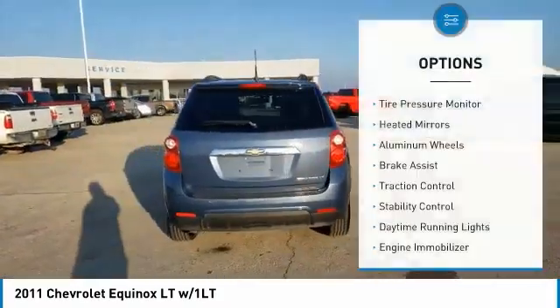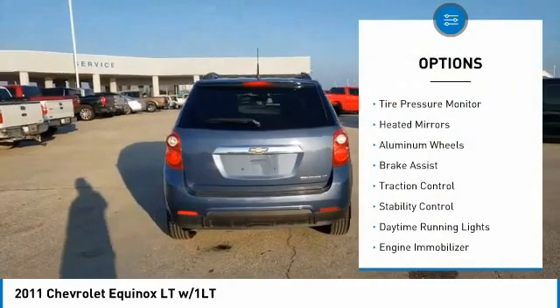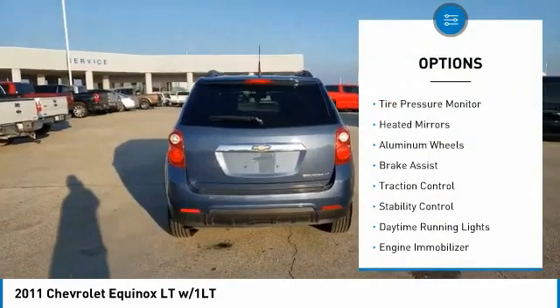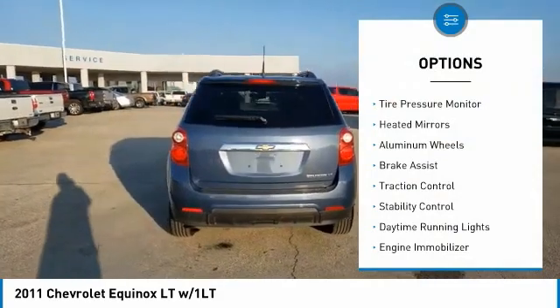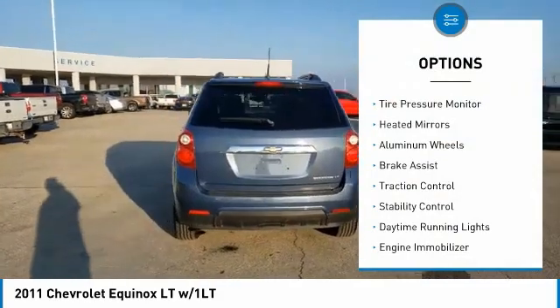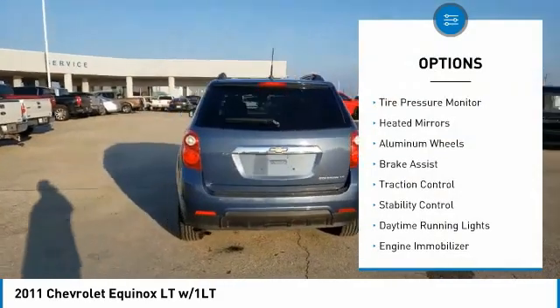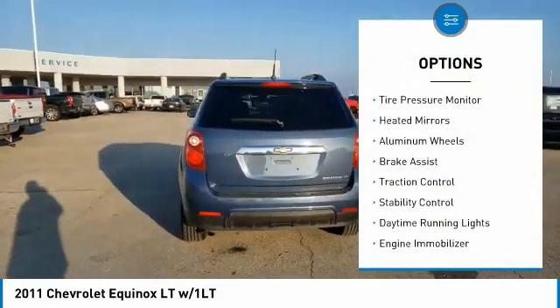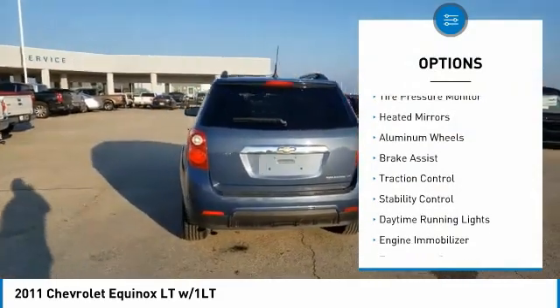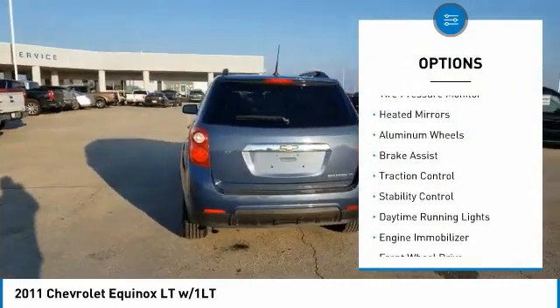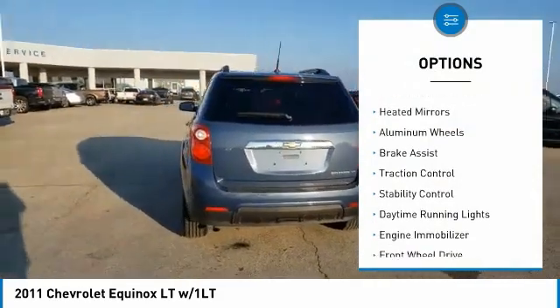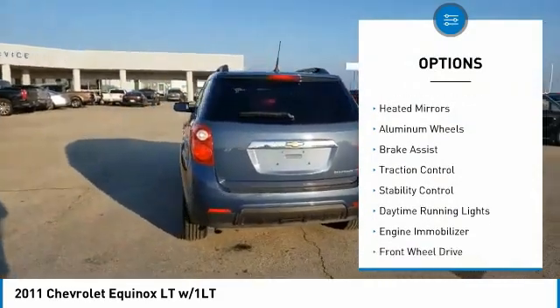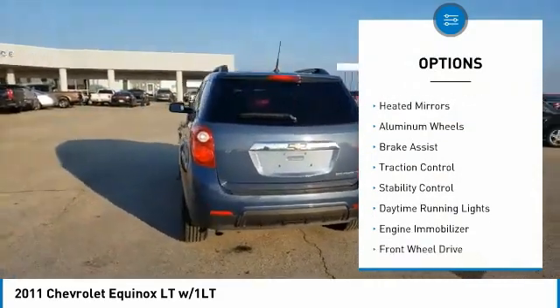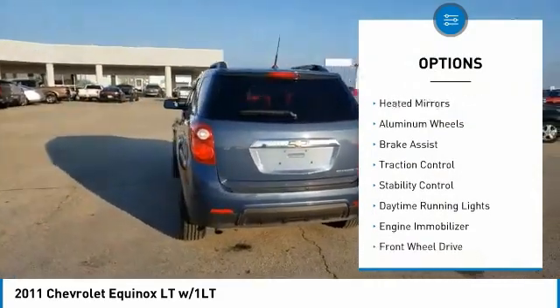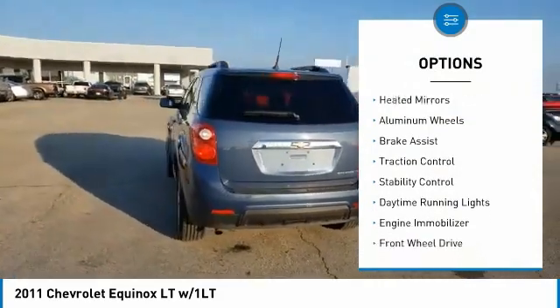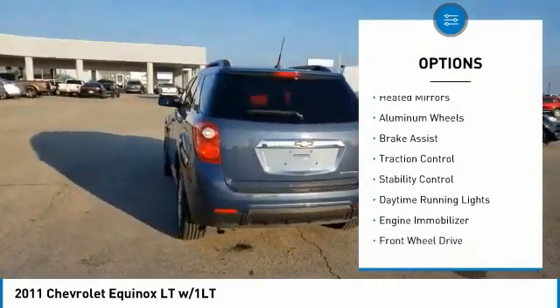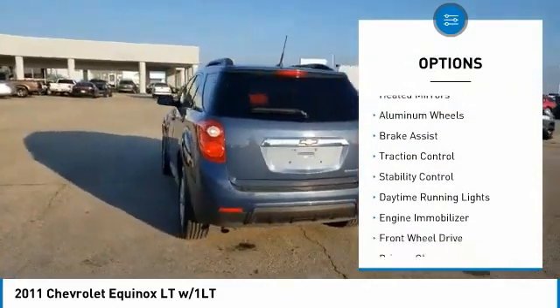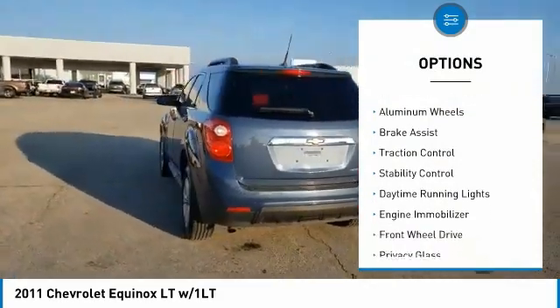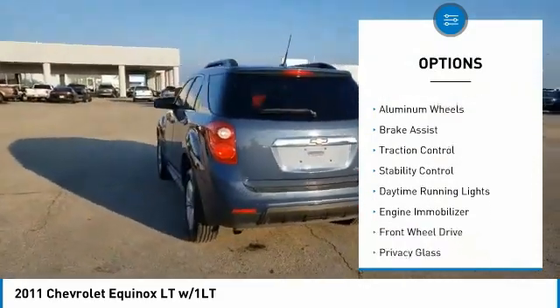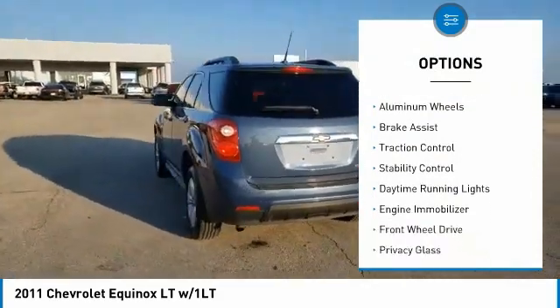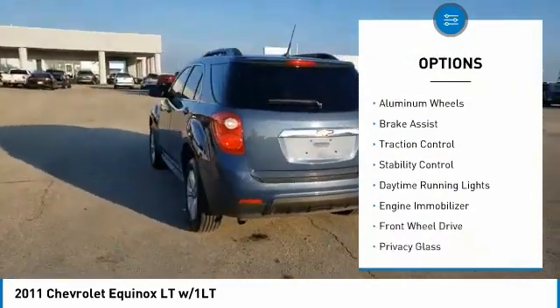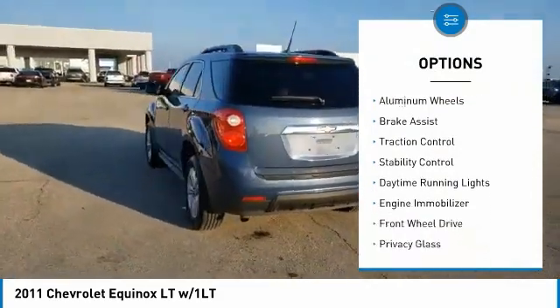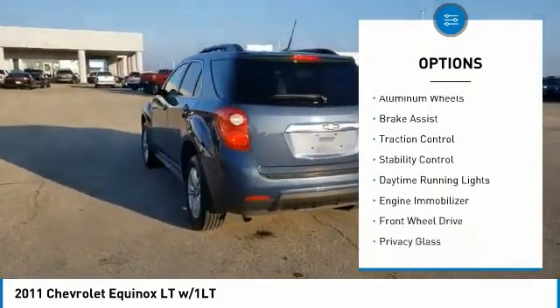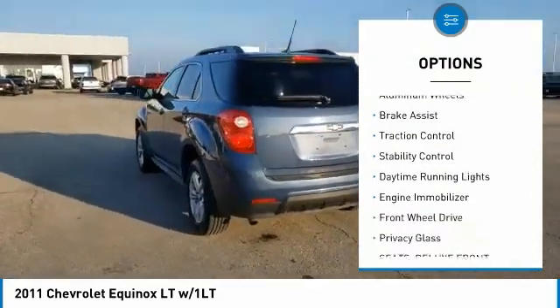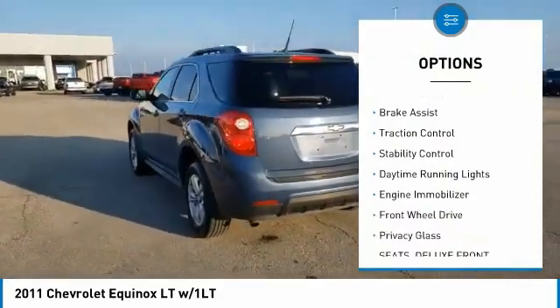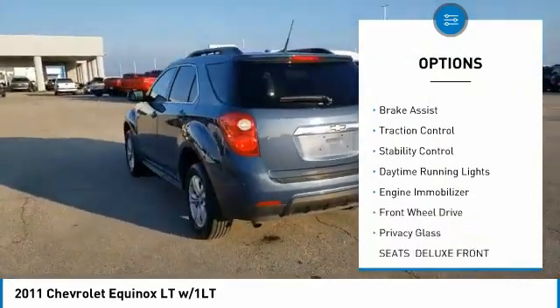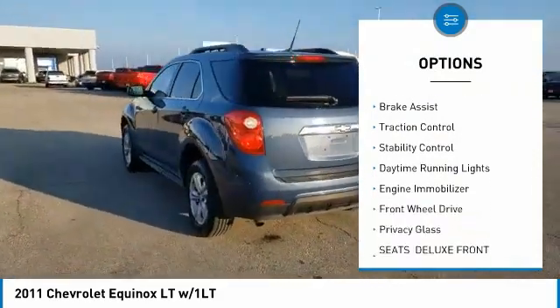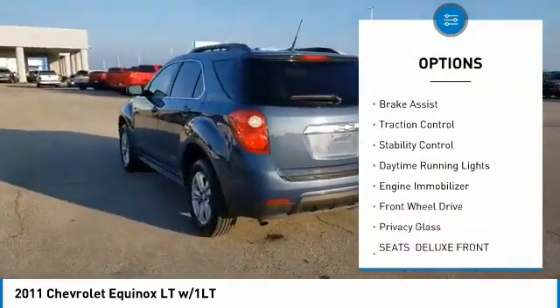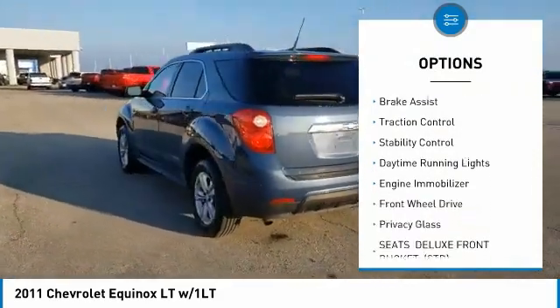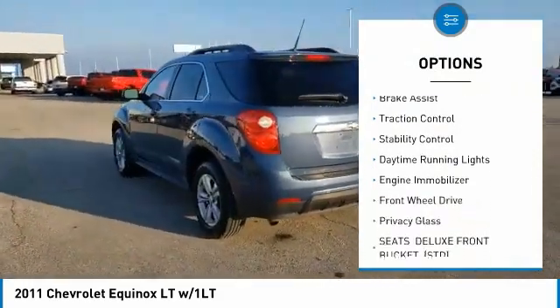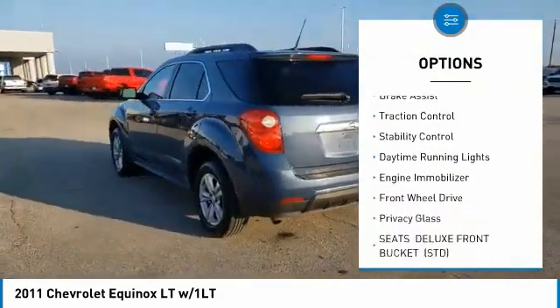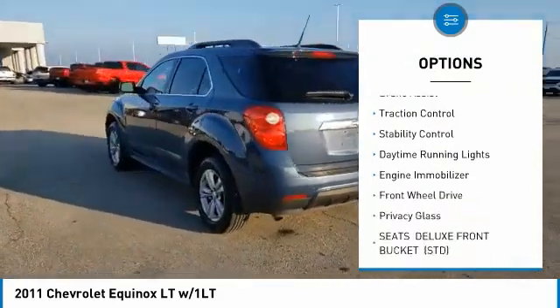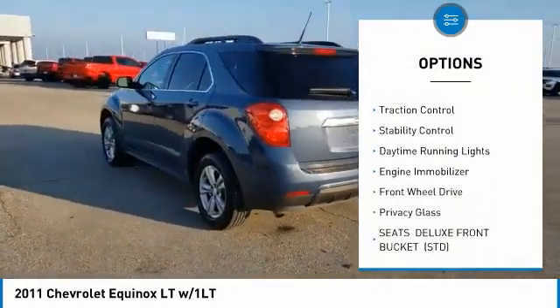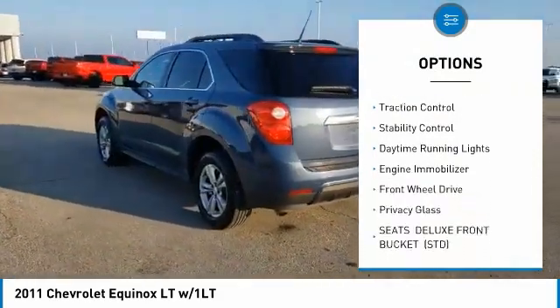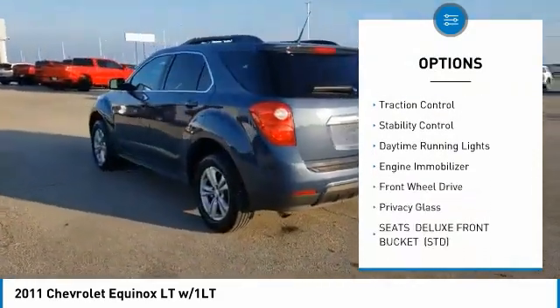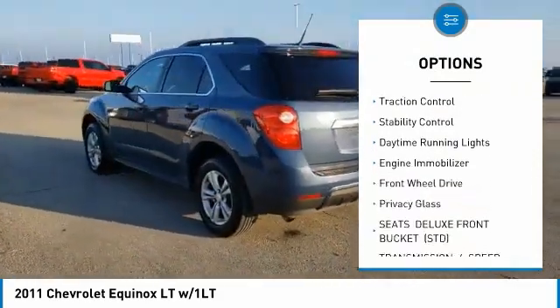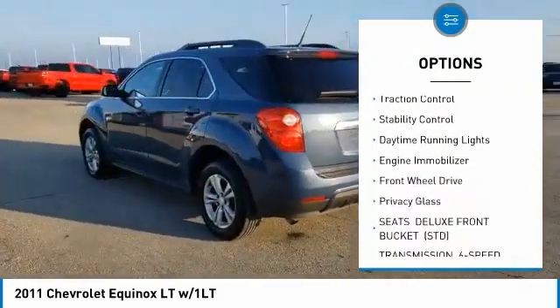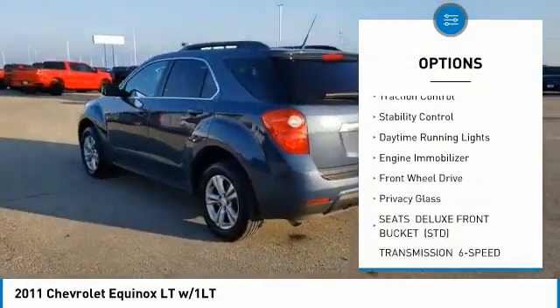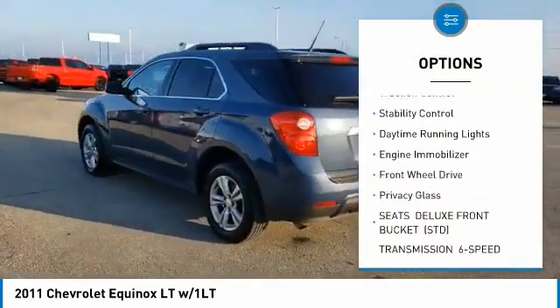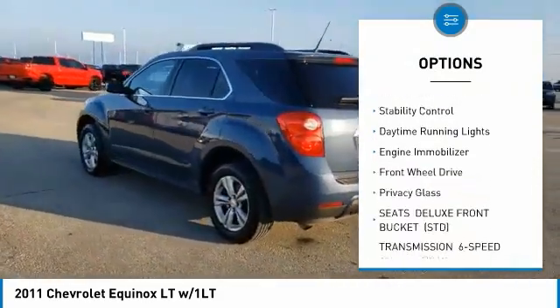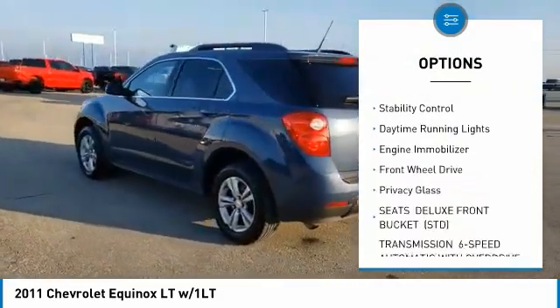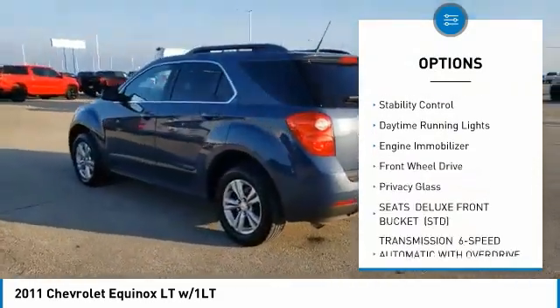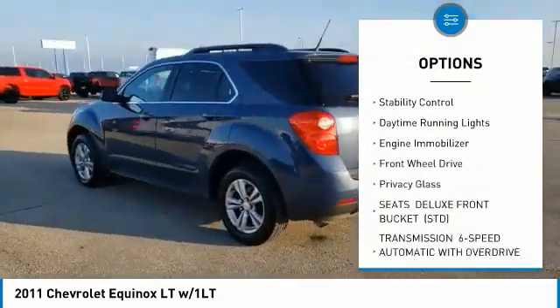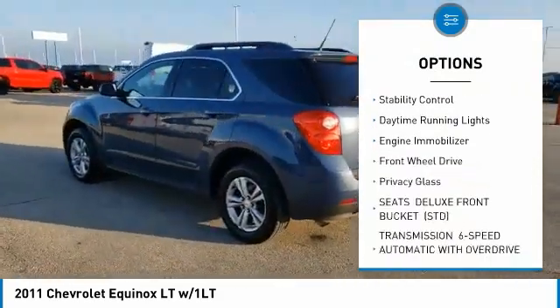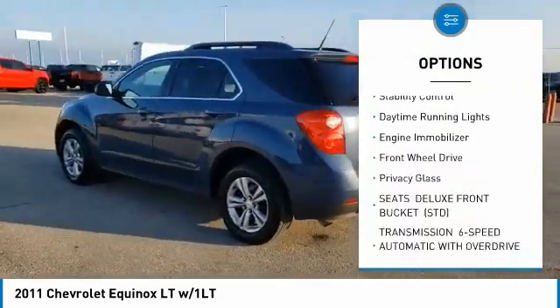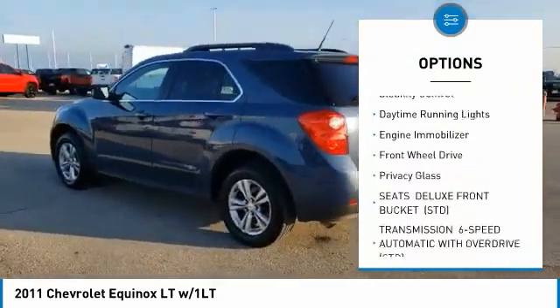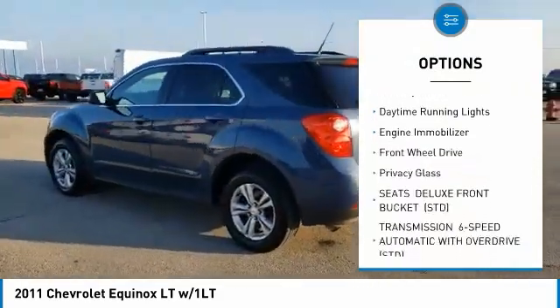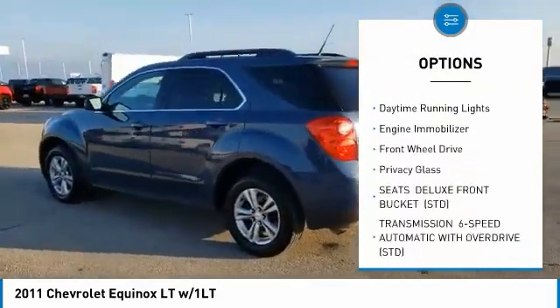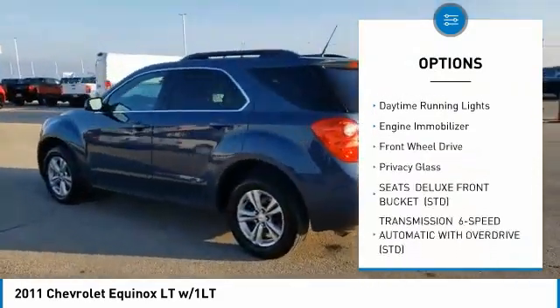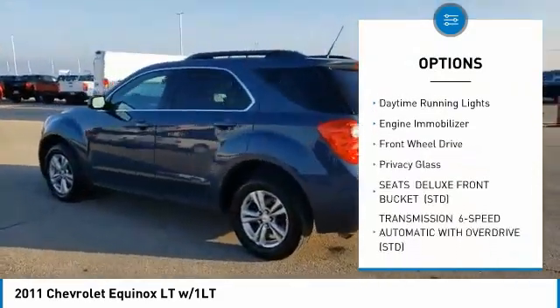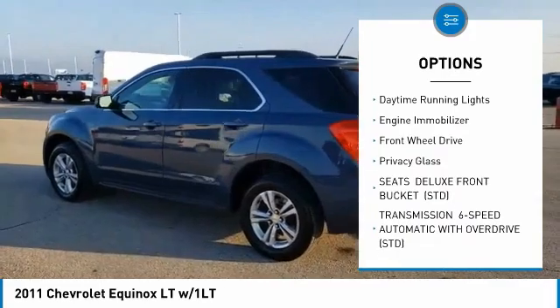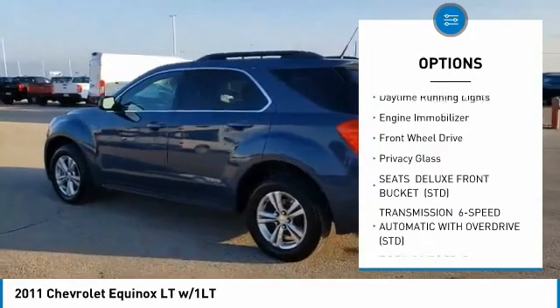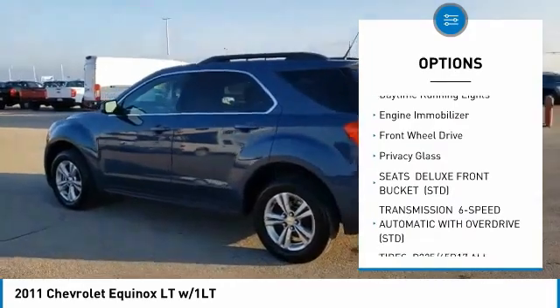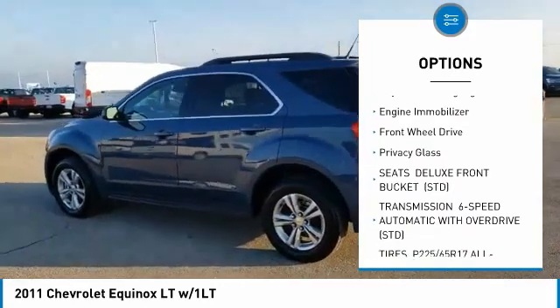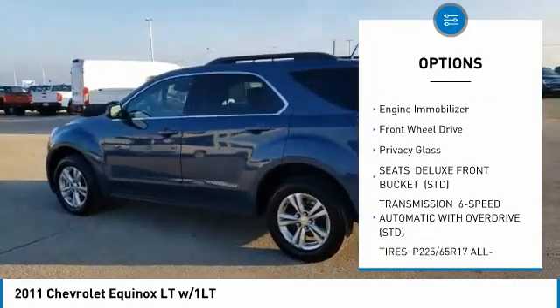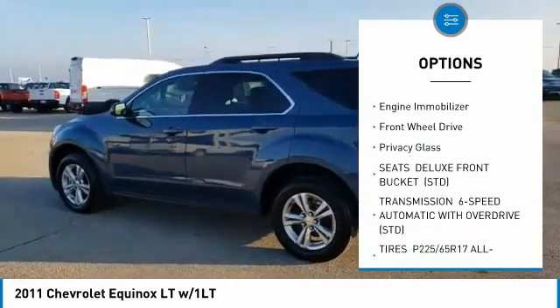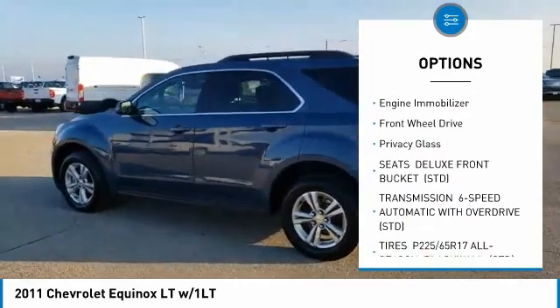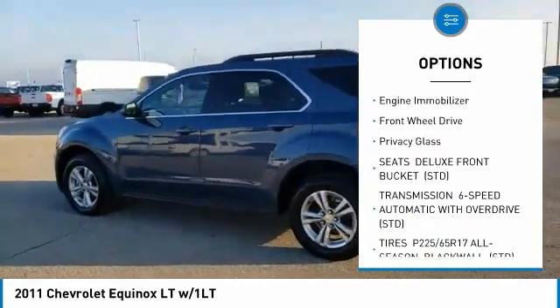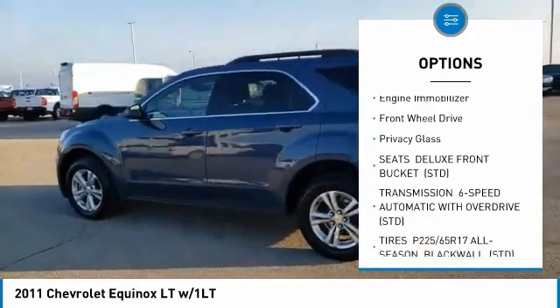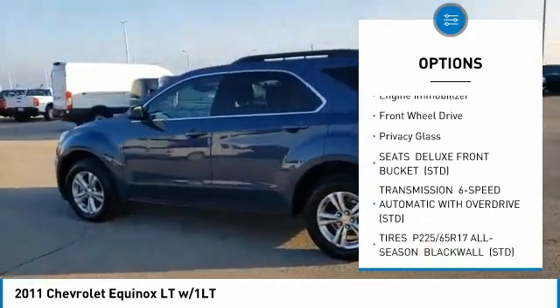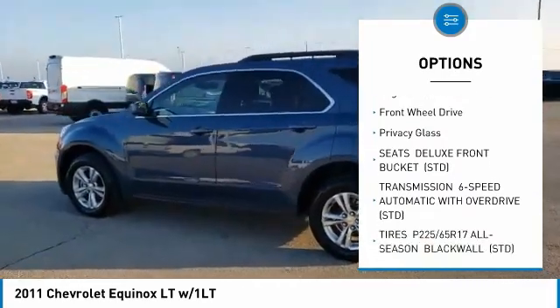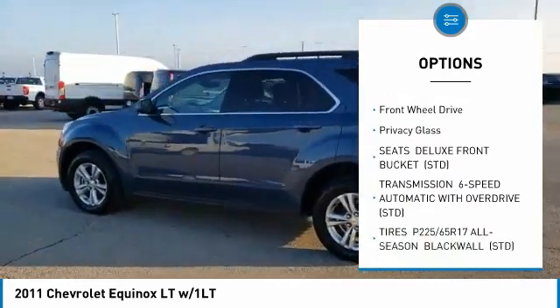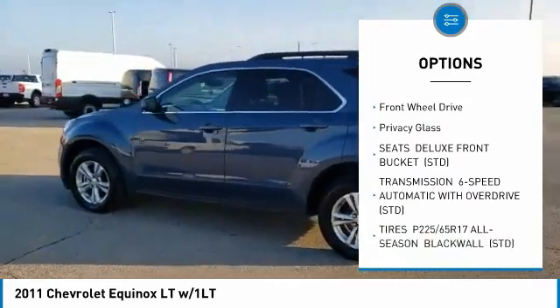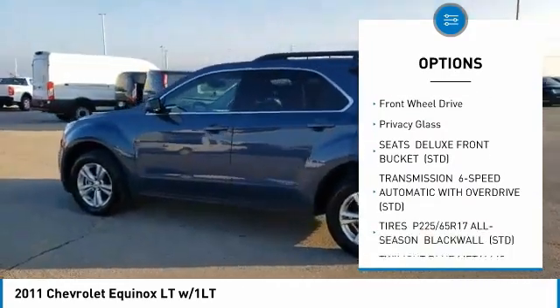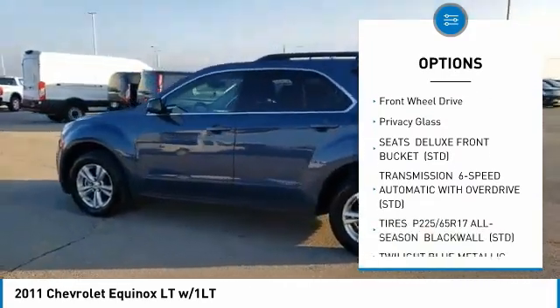Tire pressure monitor, heated mirrors, aluminum wheels, brake assist, traction control, stability control.